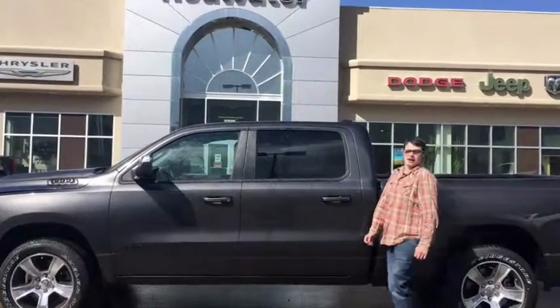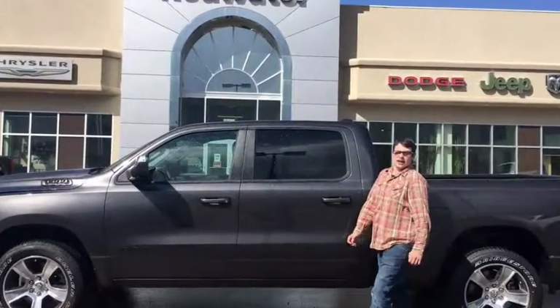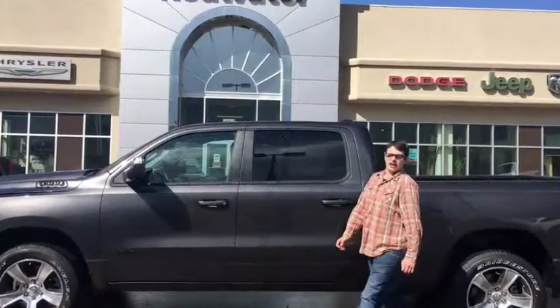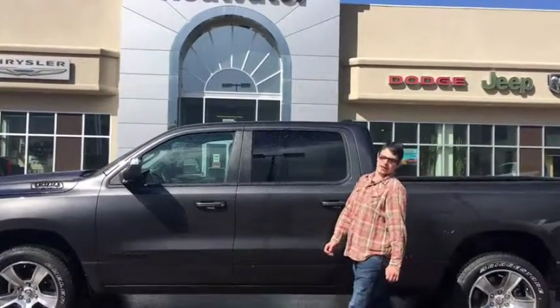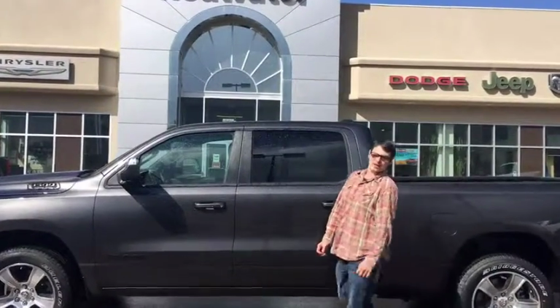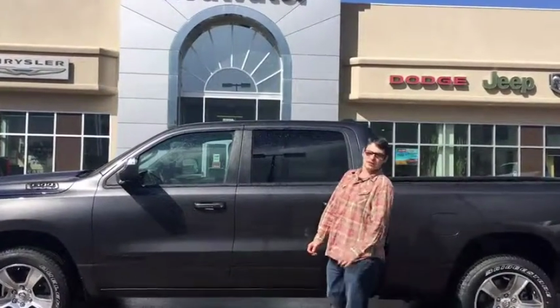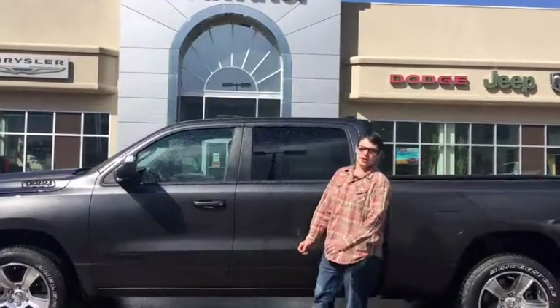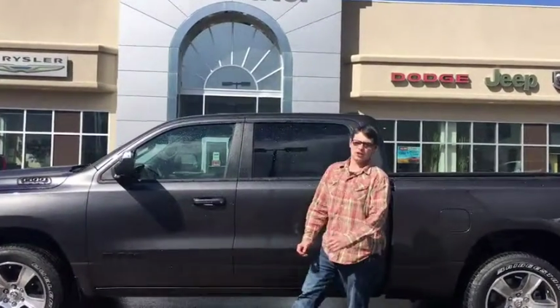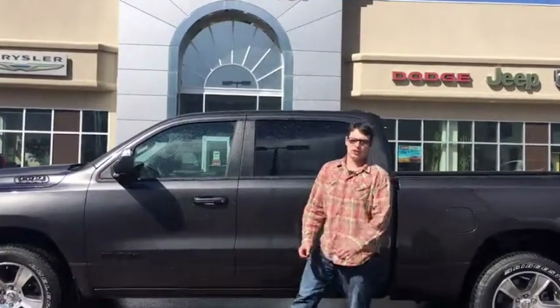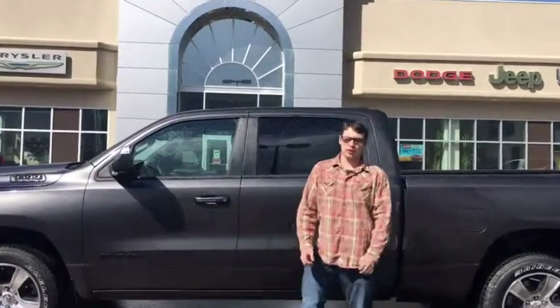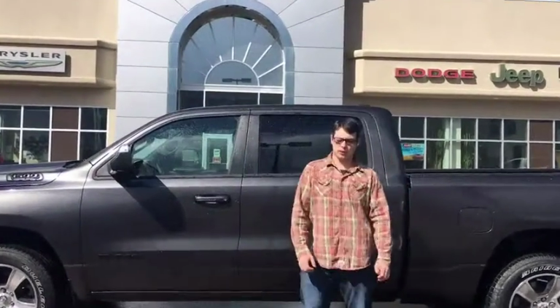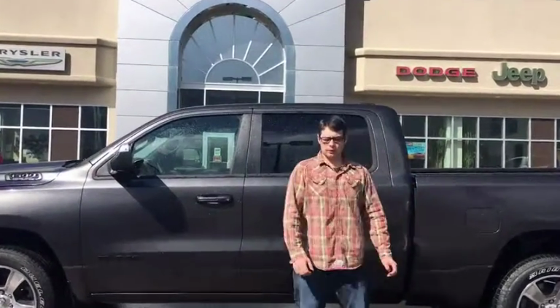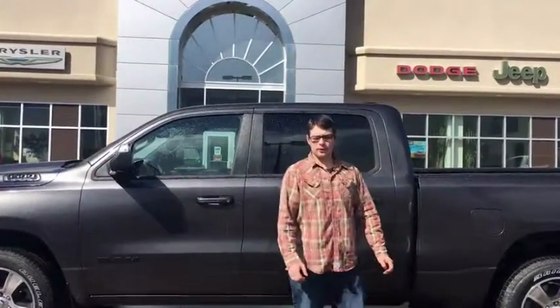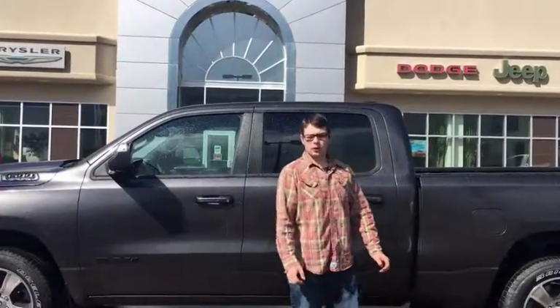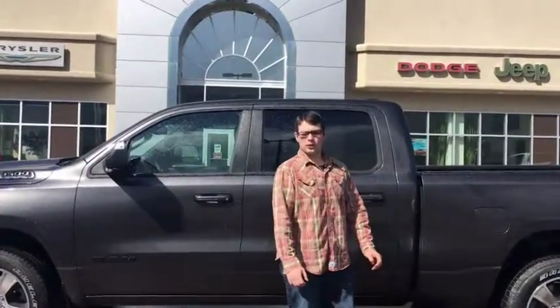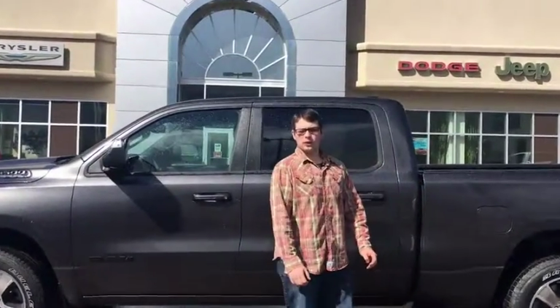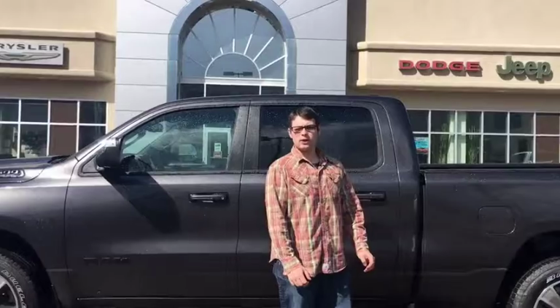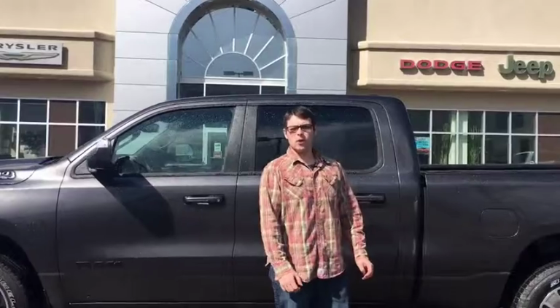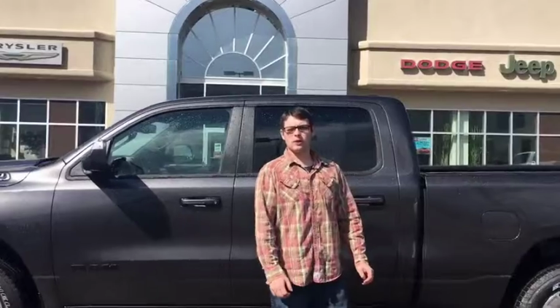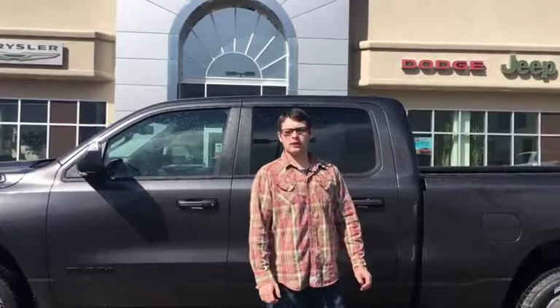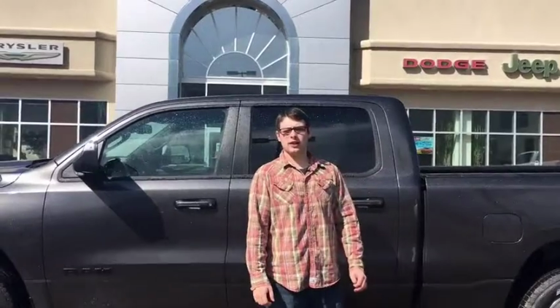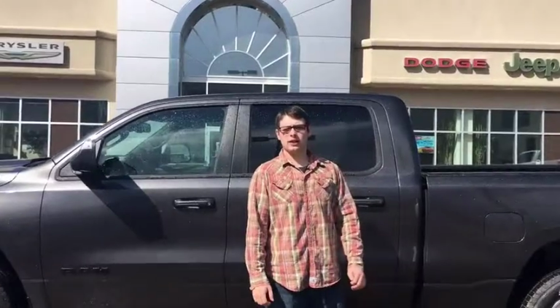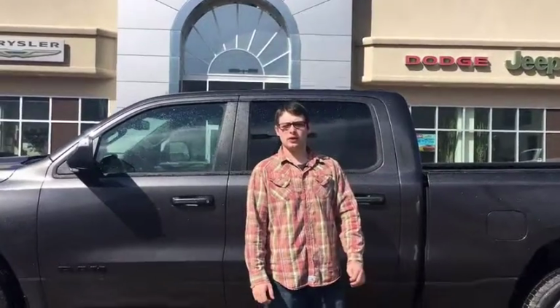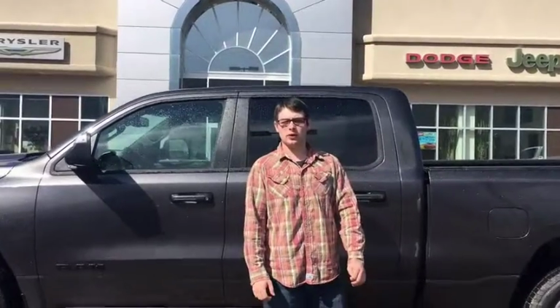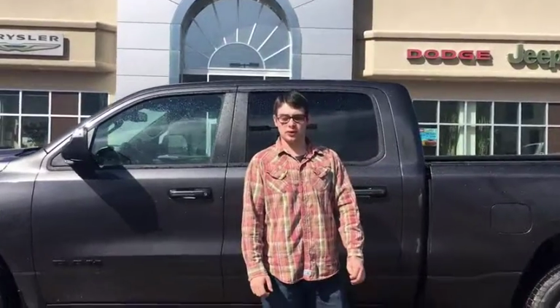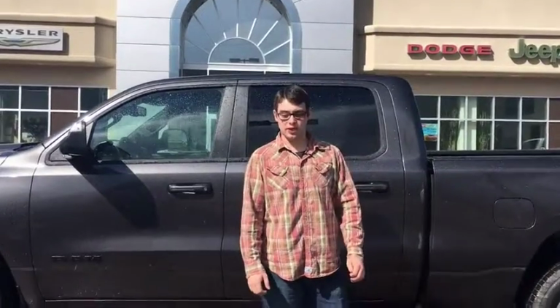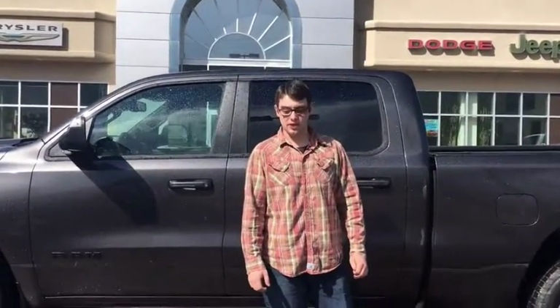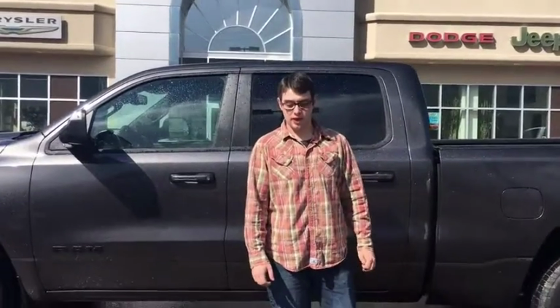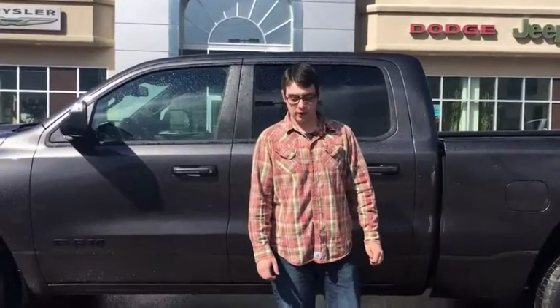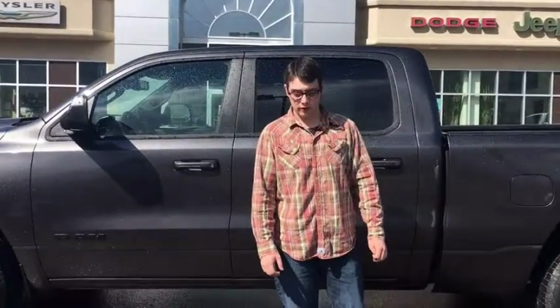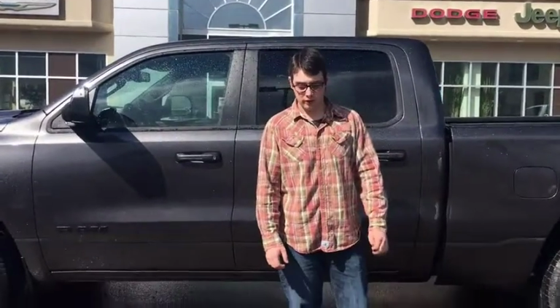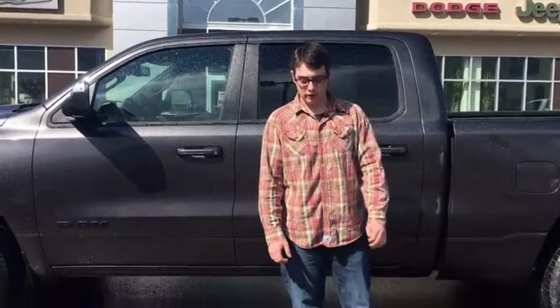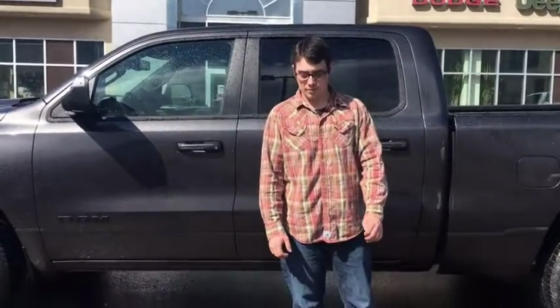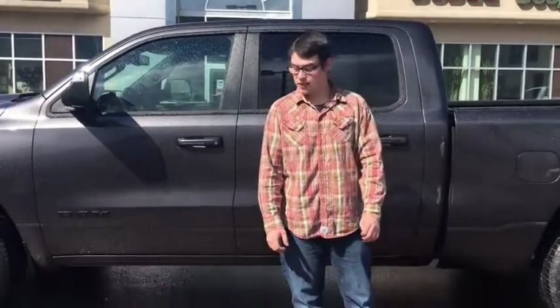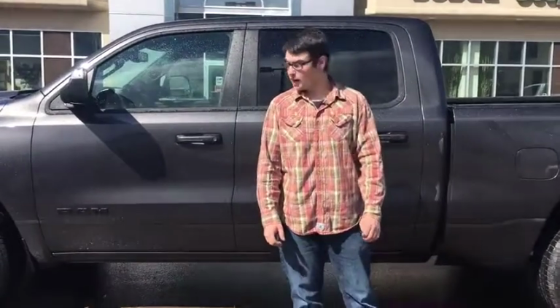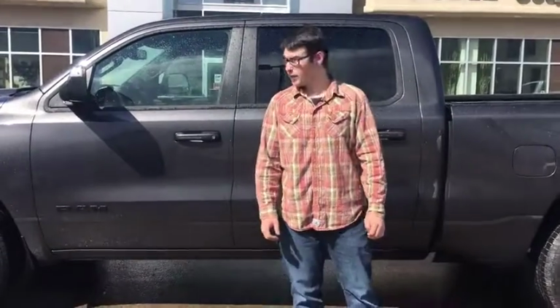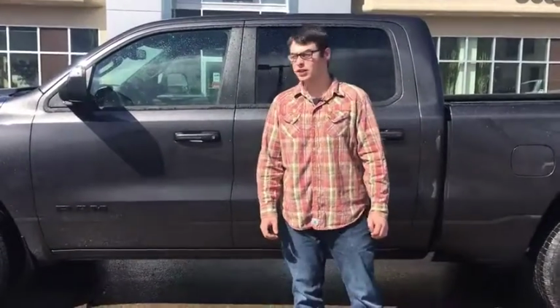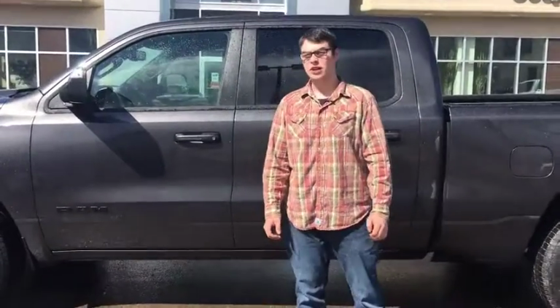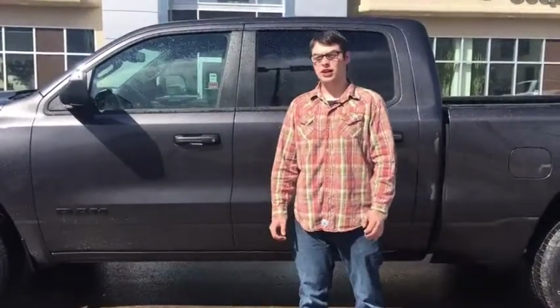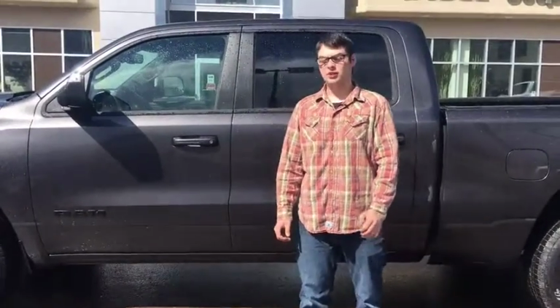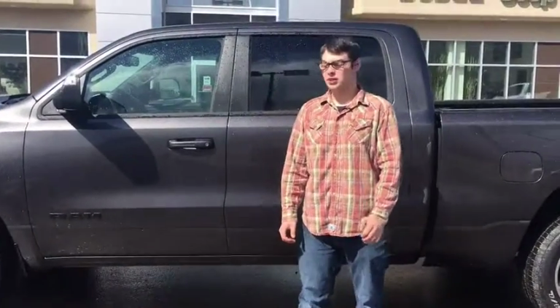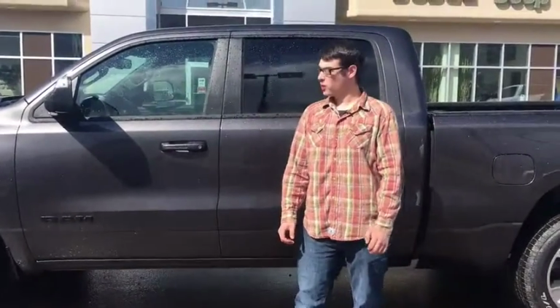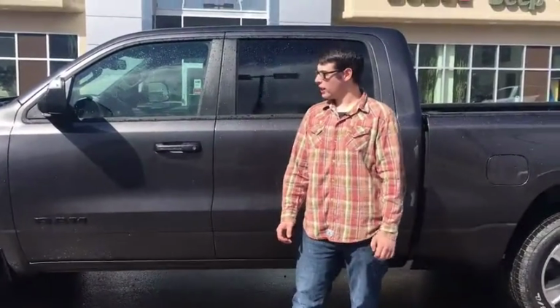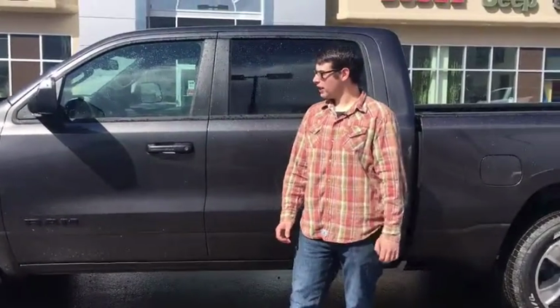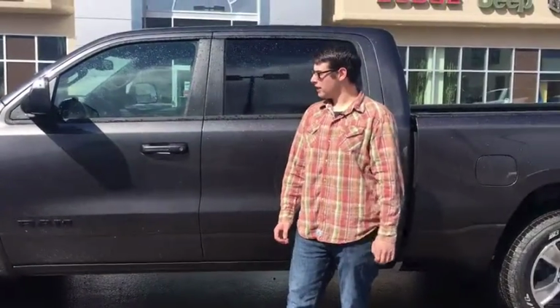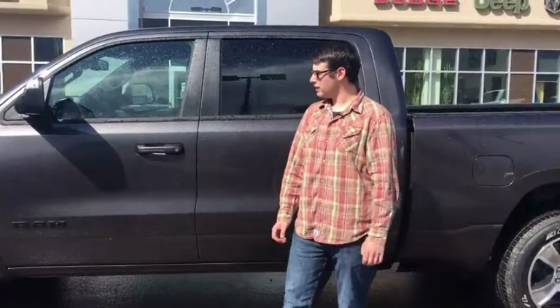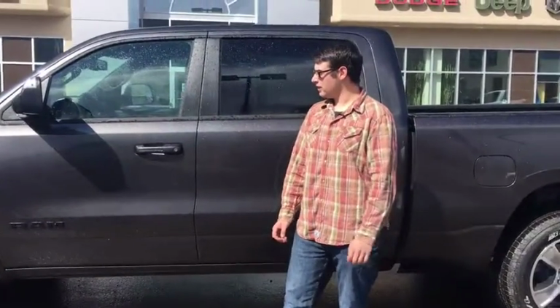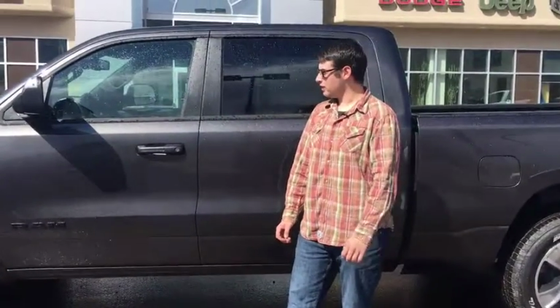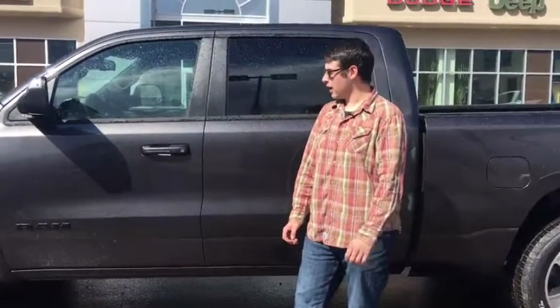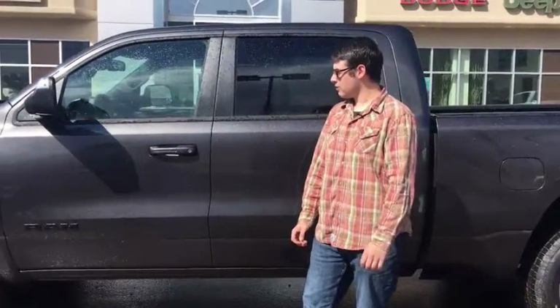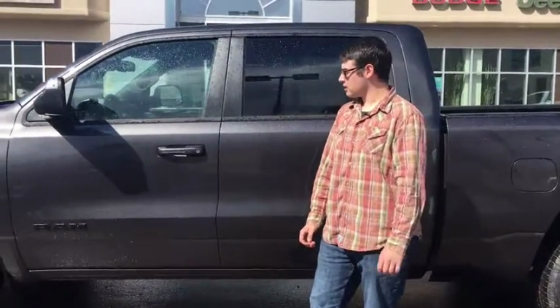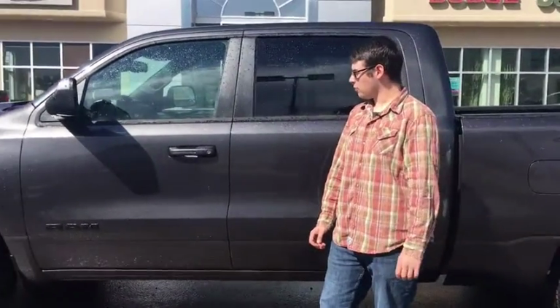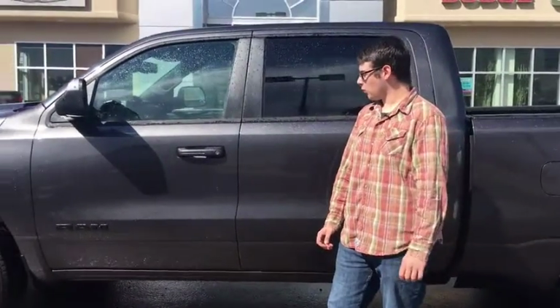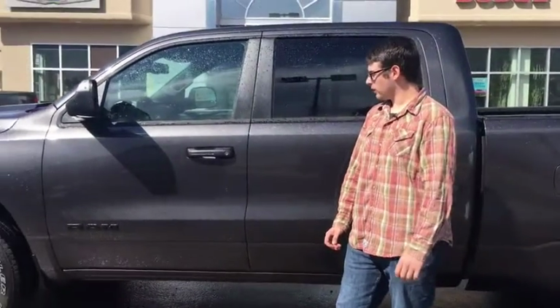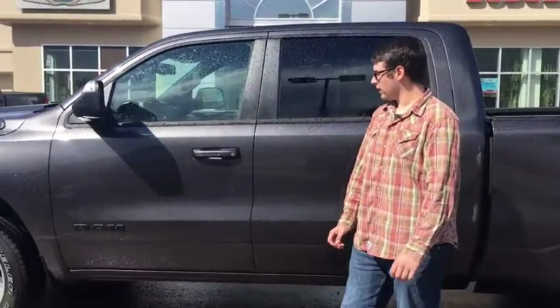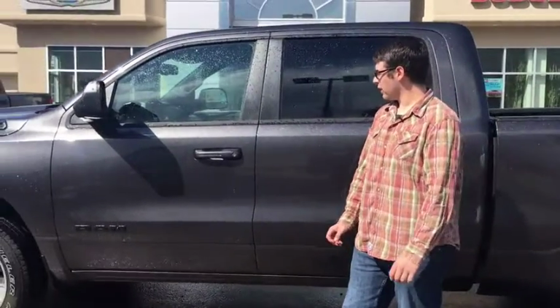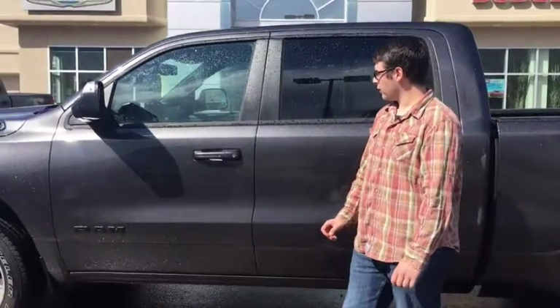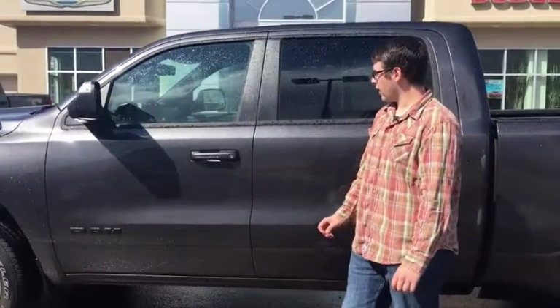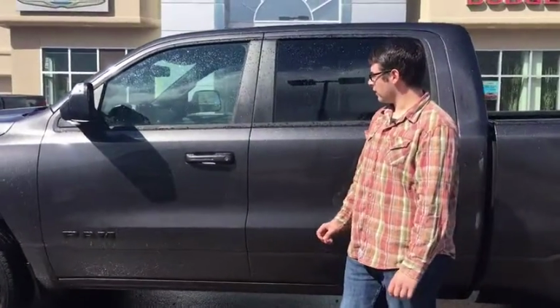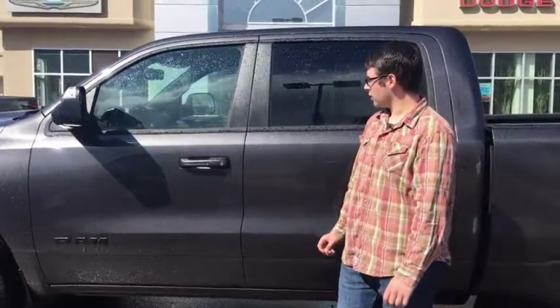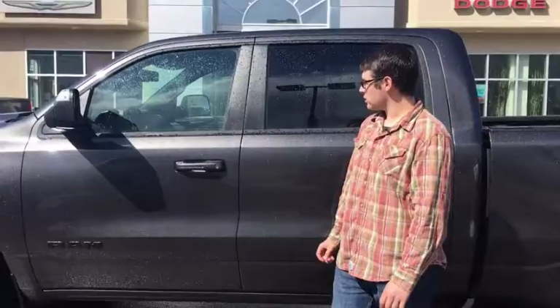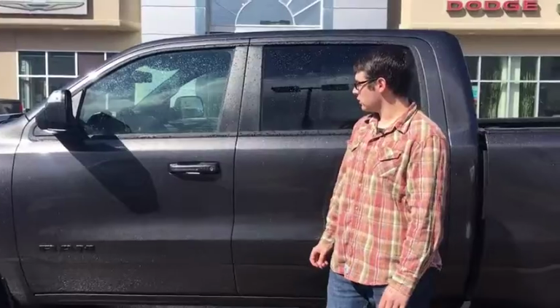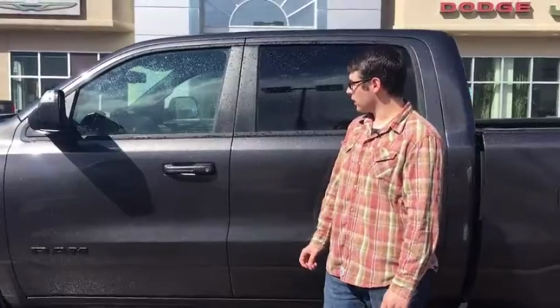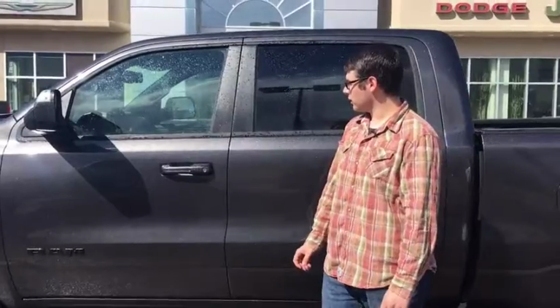Hey guys, Mitchell here at Redwater Dodge, home of the $10 Oil Change and Rig Rudy Rams. Today we're going to check out this 2019 Ram Sport in a granite crystal color.